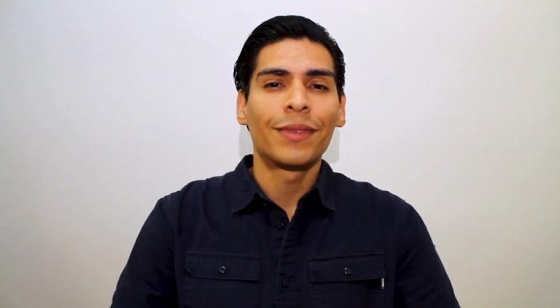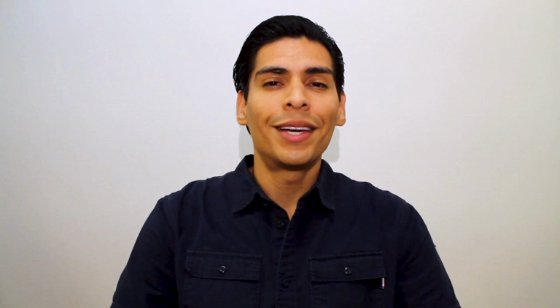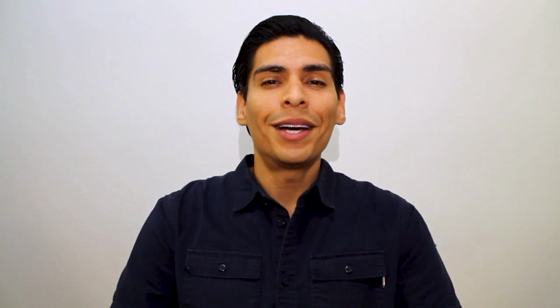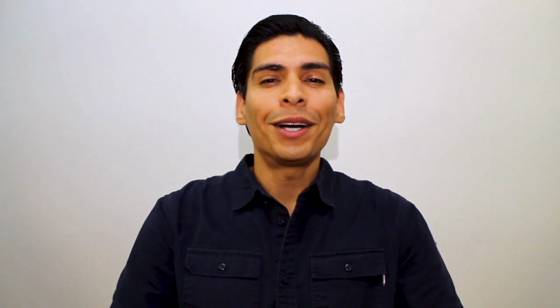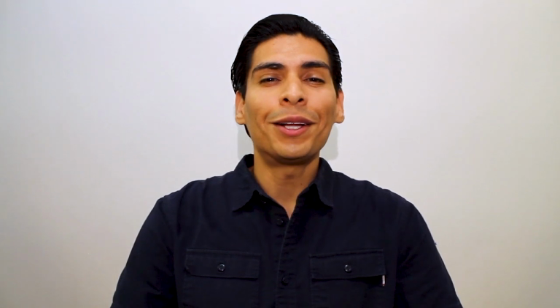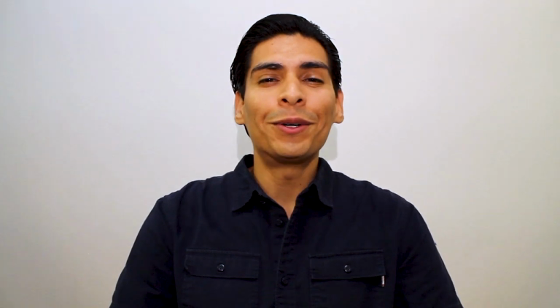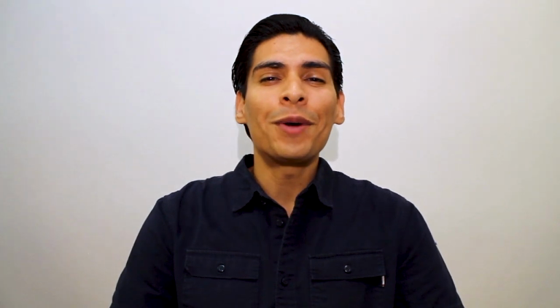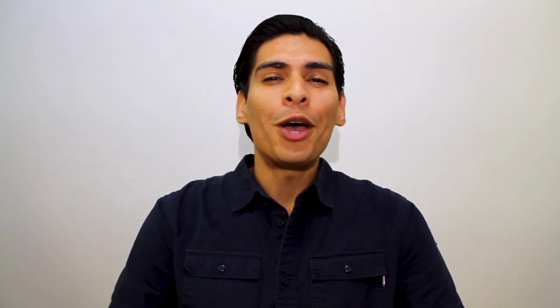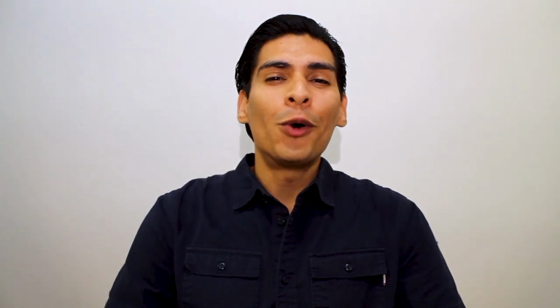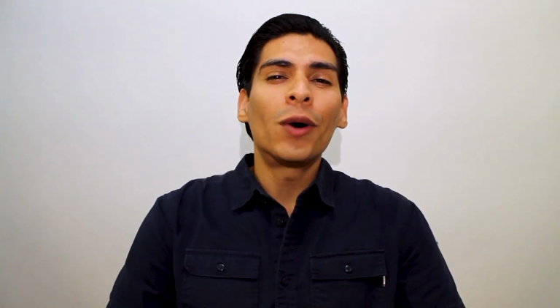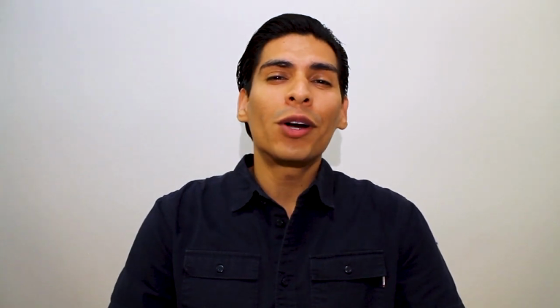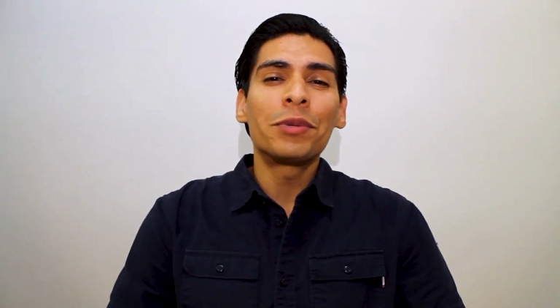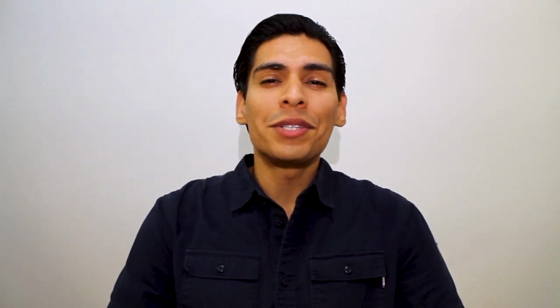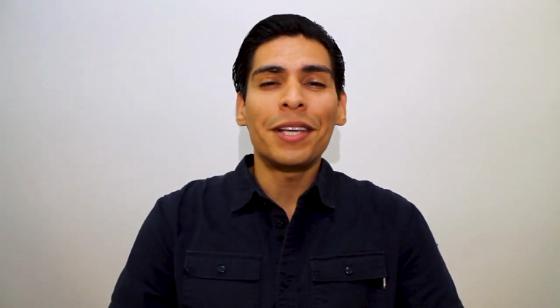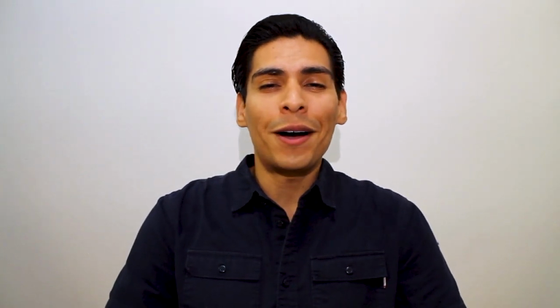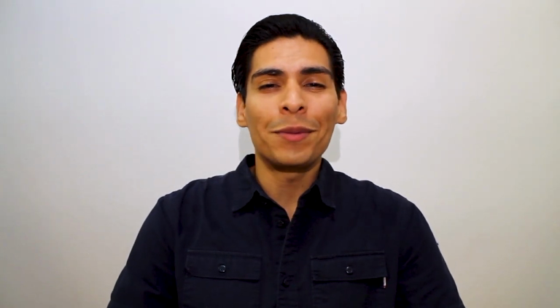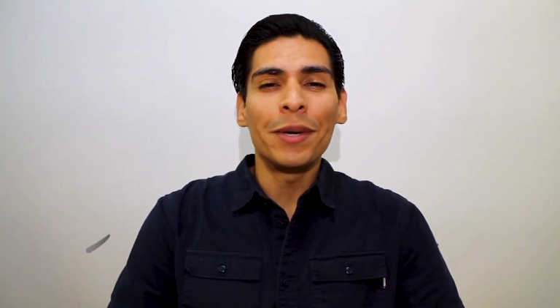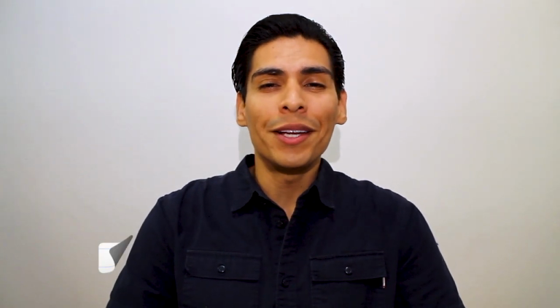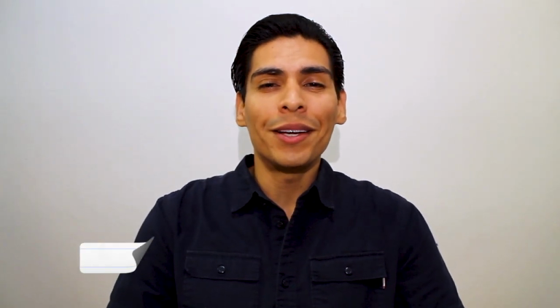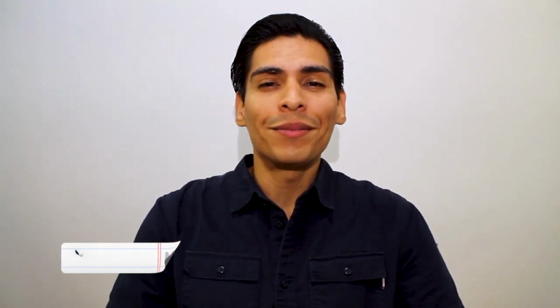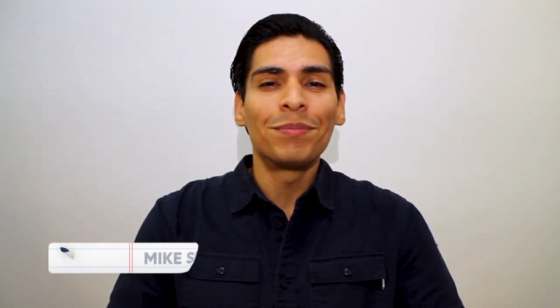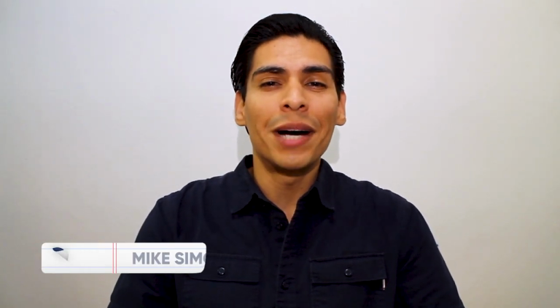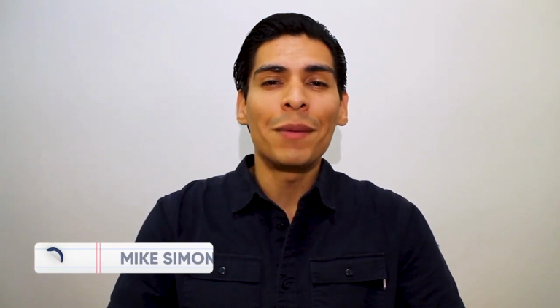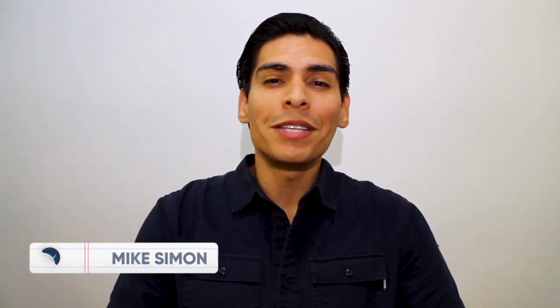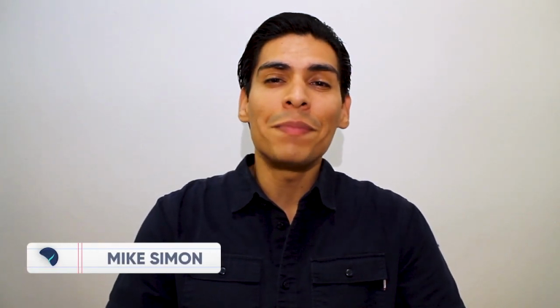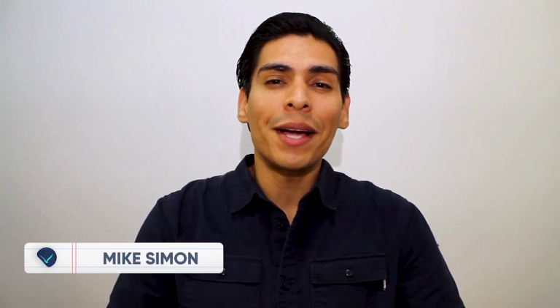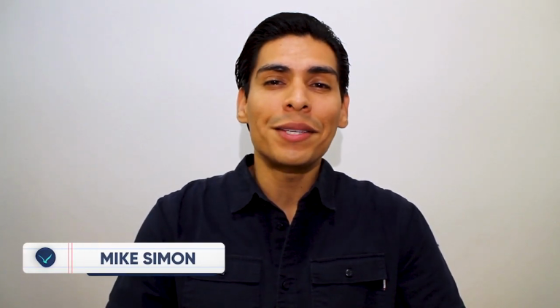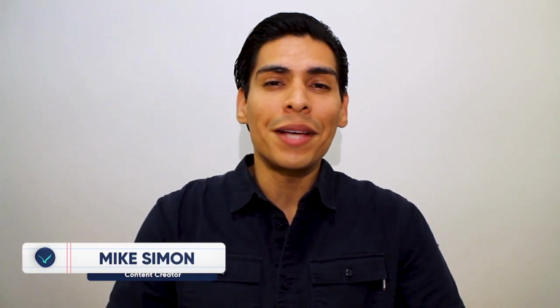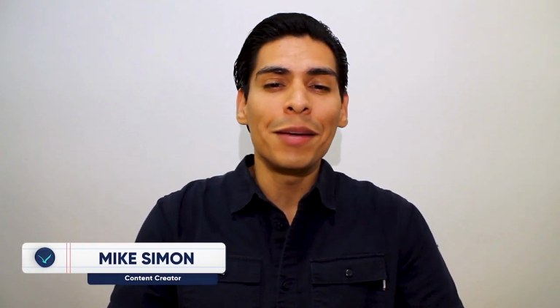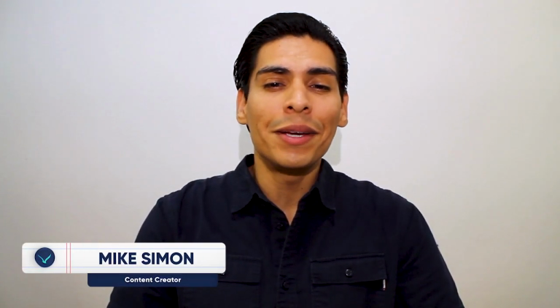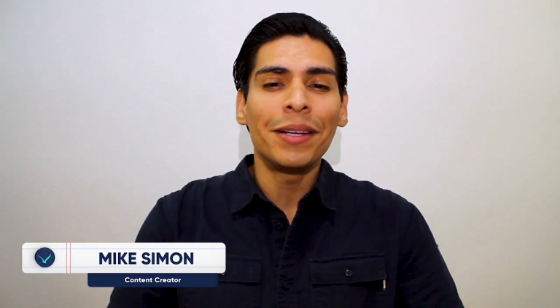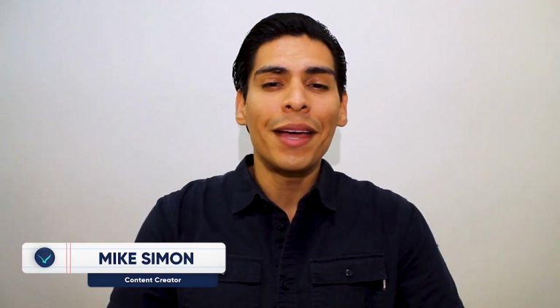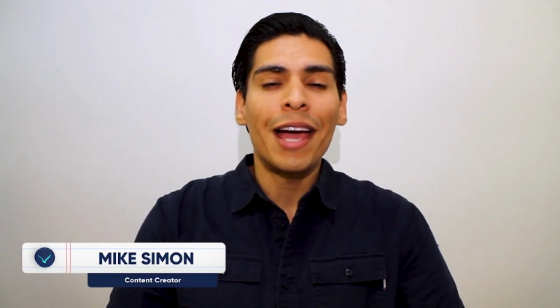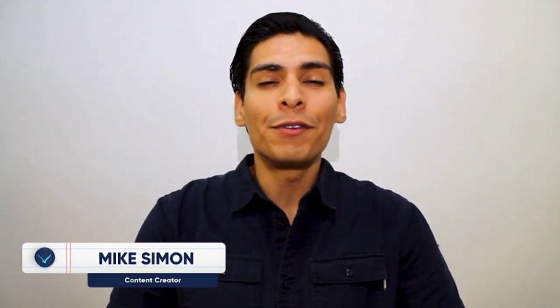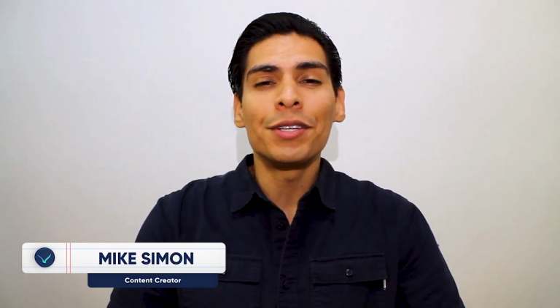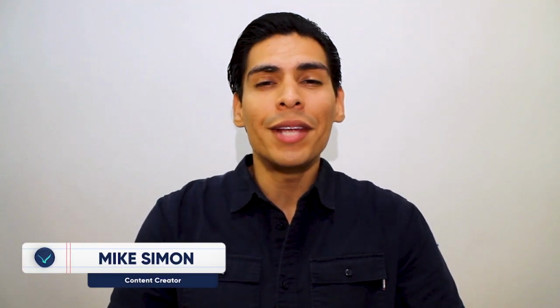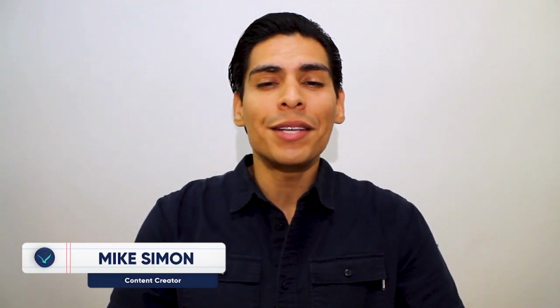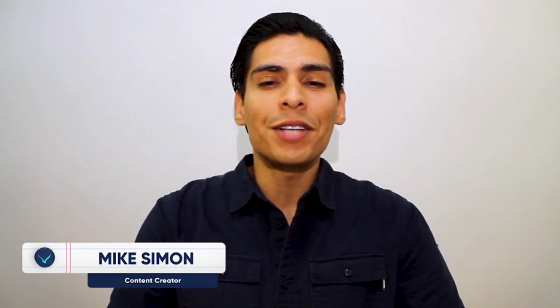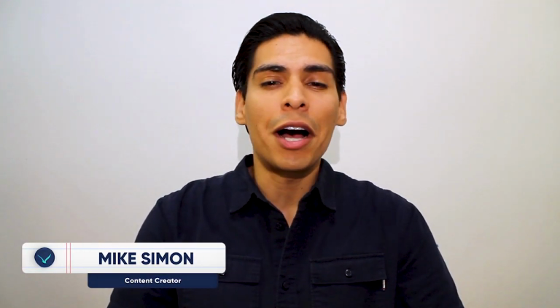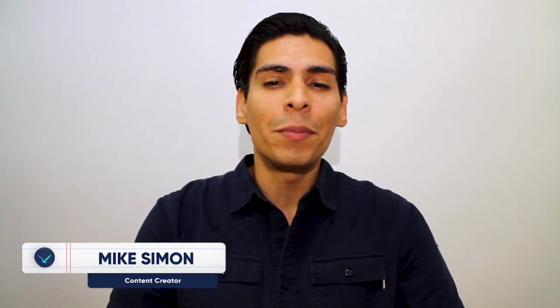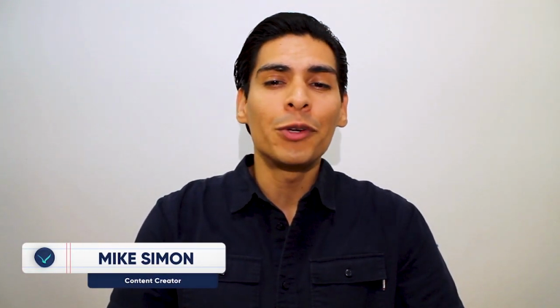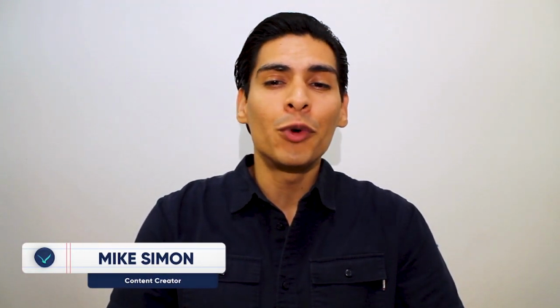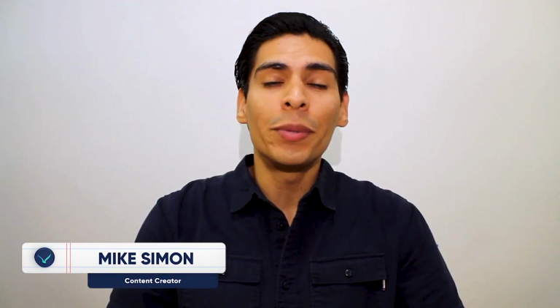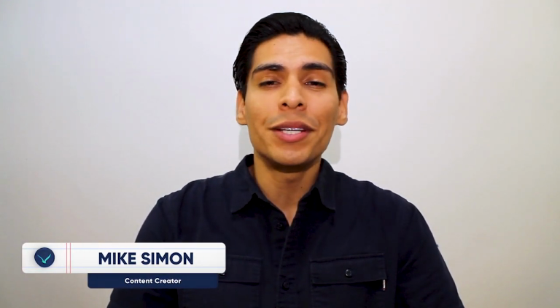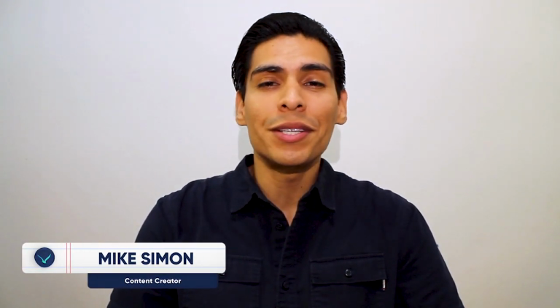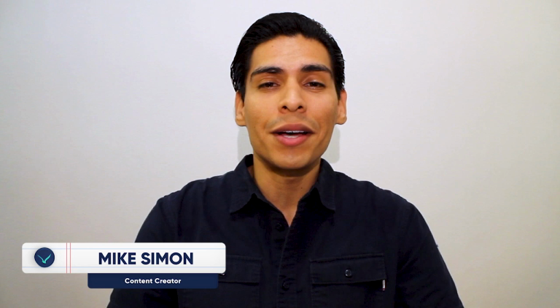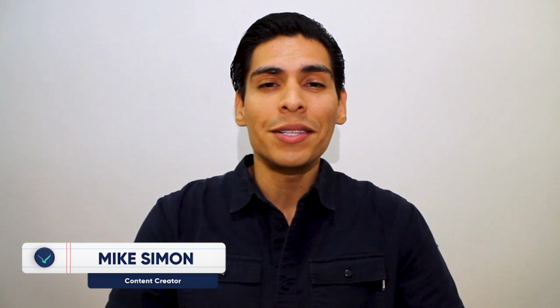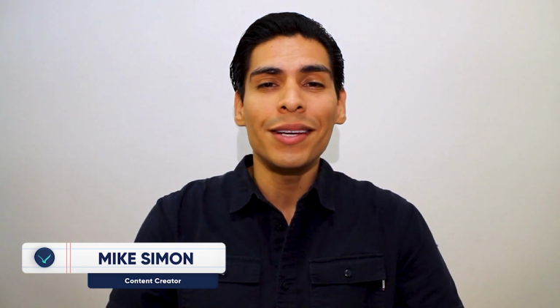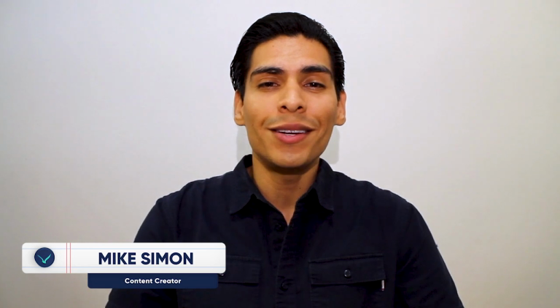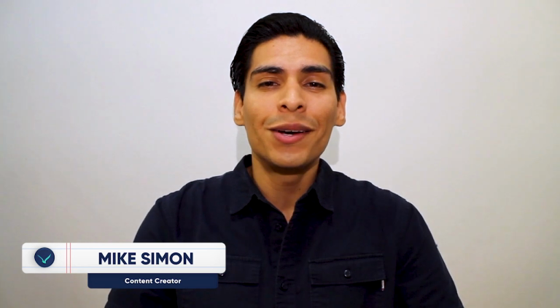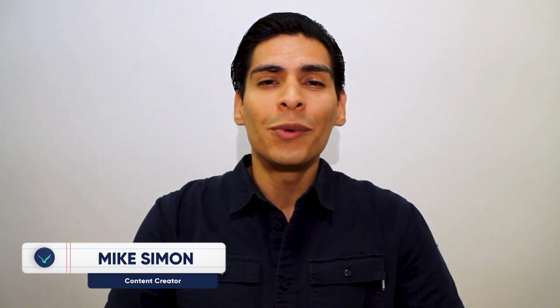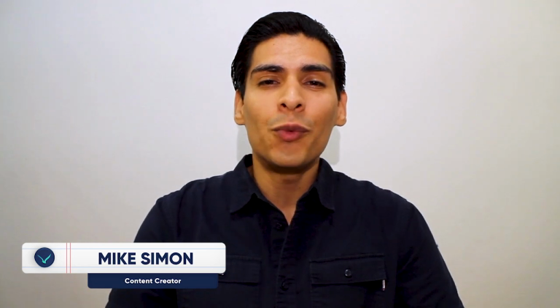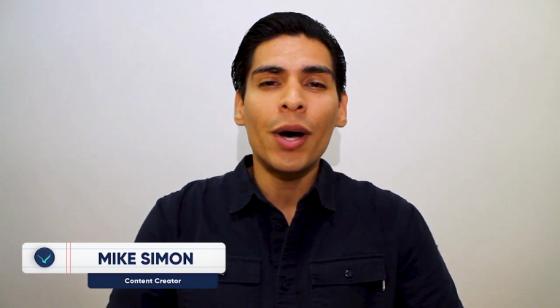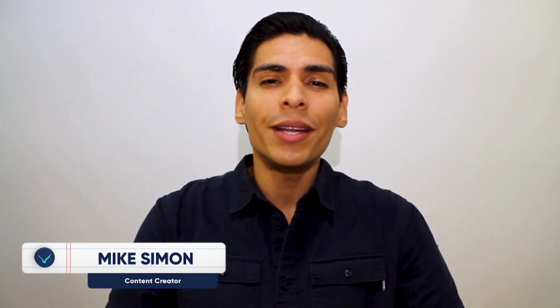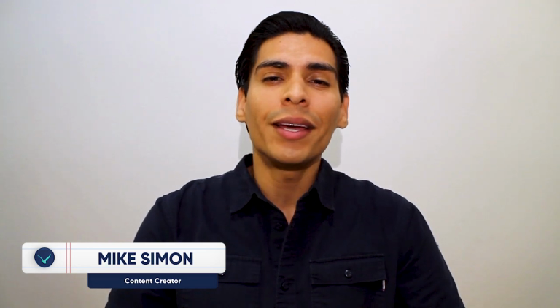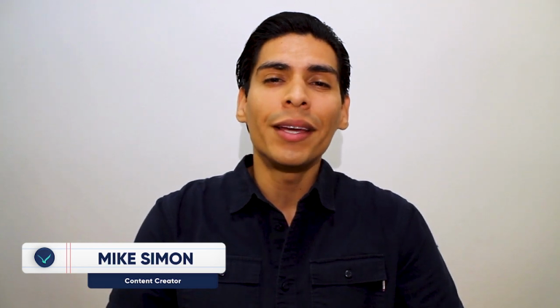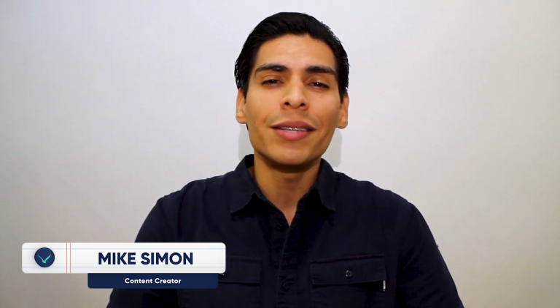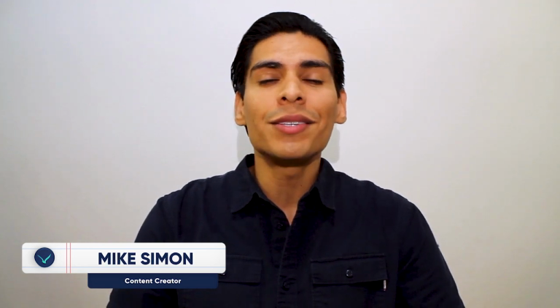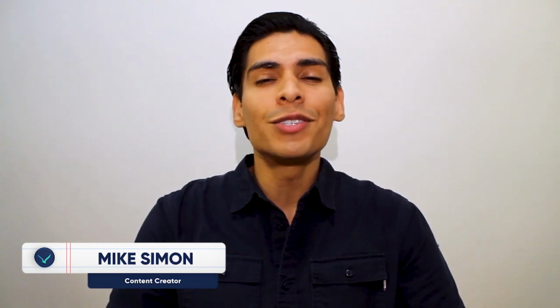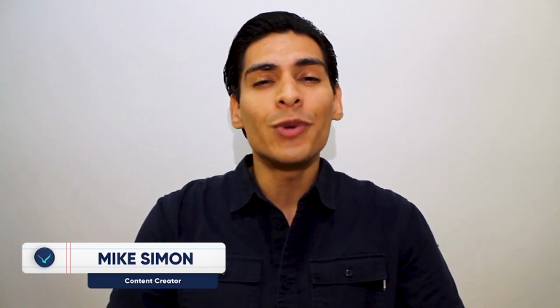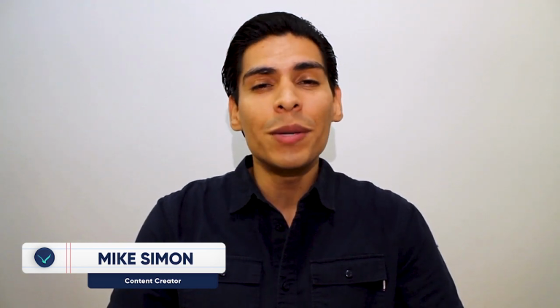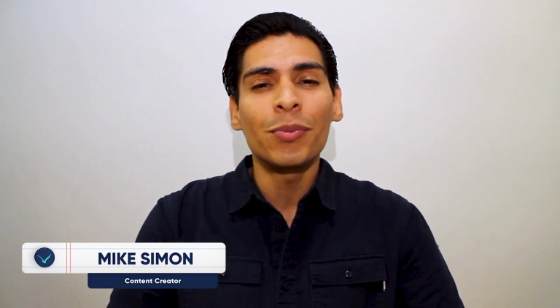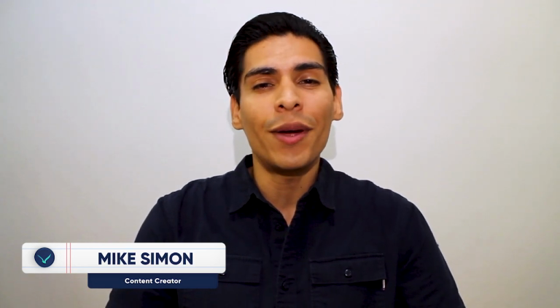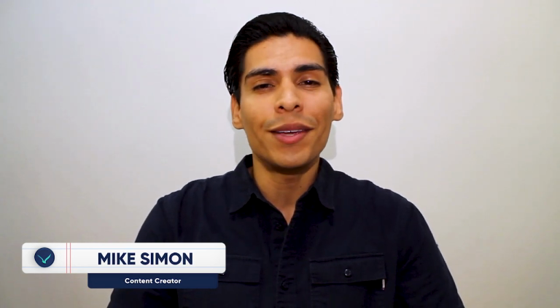Hello, welcome to Seahawk Media. My name is Mike Simon and for today's topic we'll be discussing: what is DreamPress?